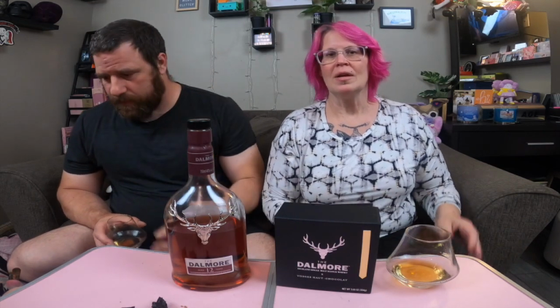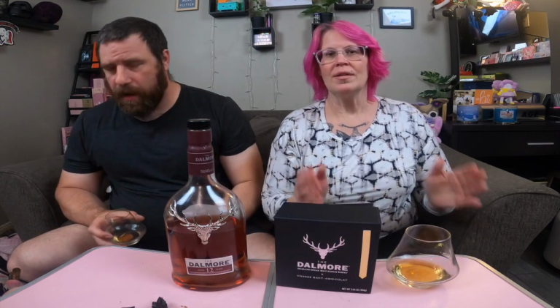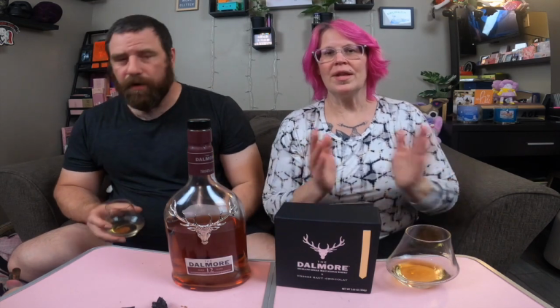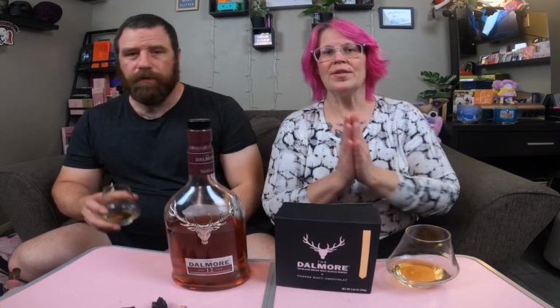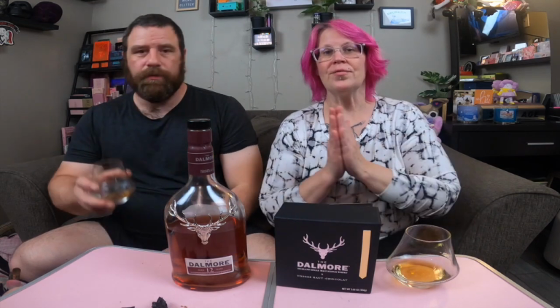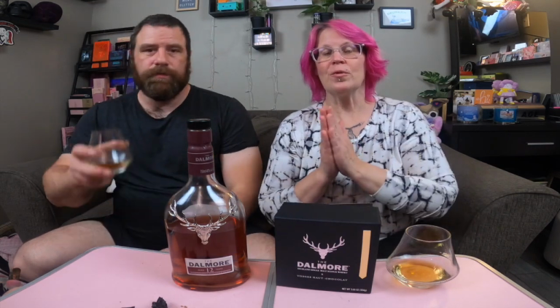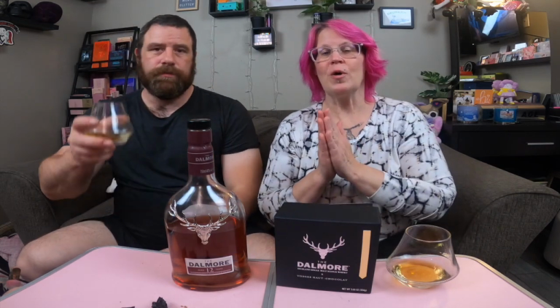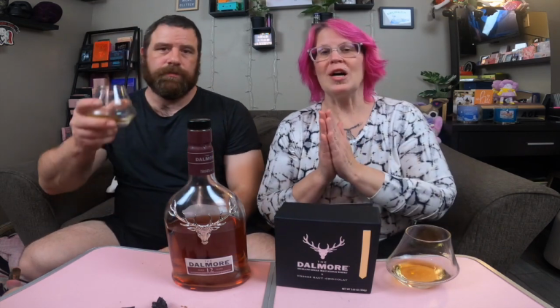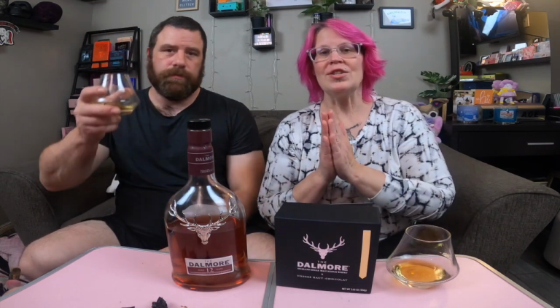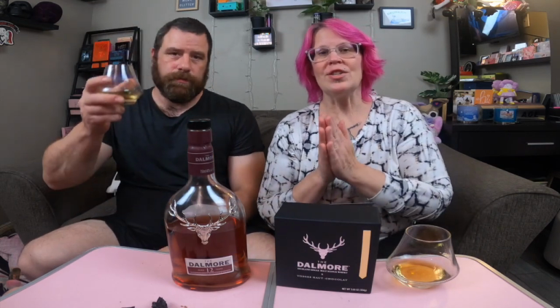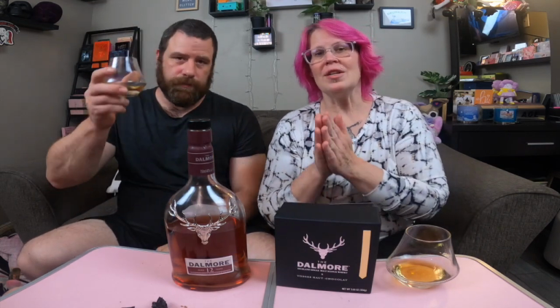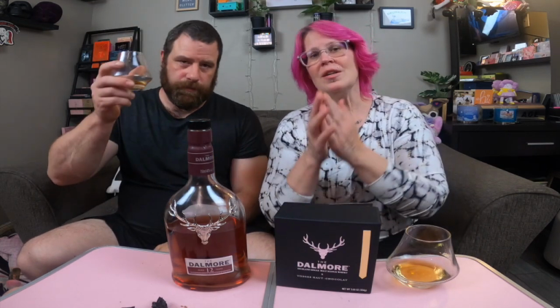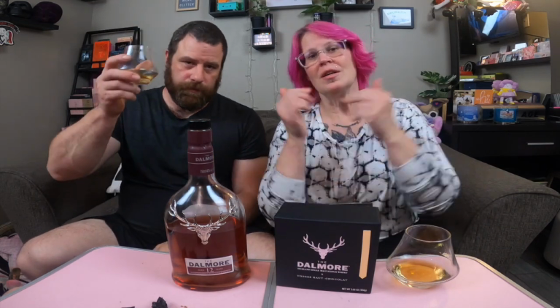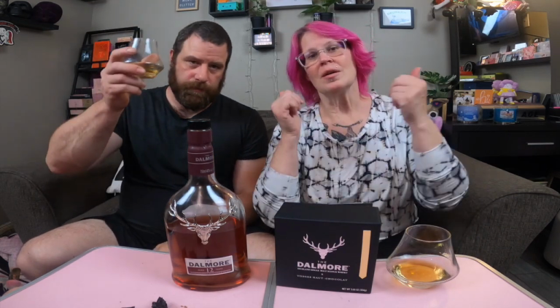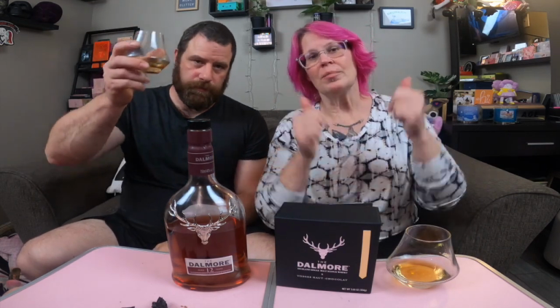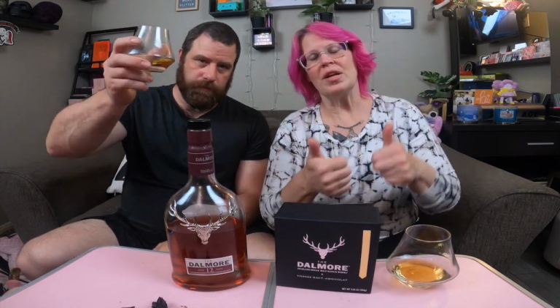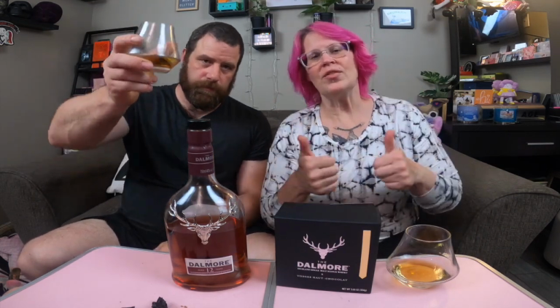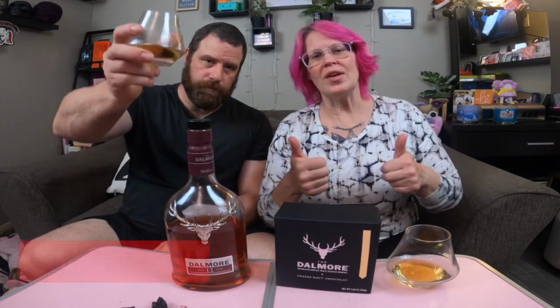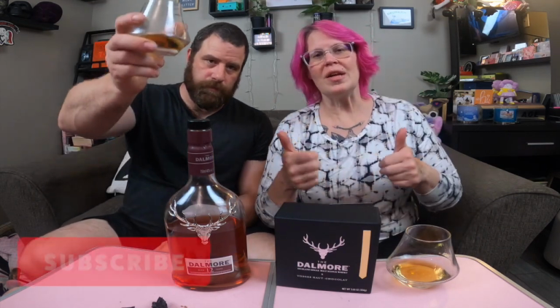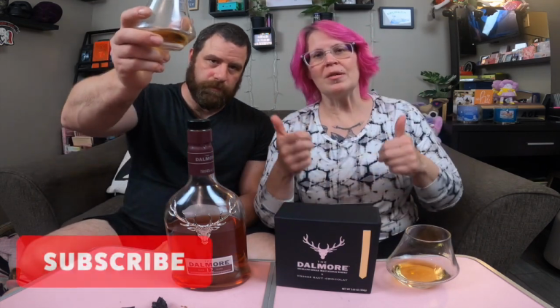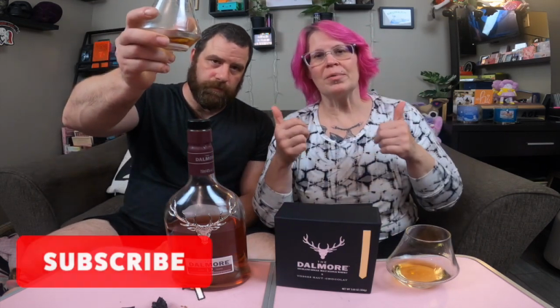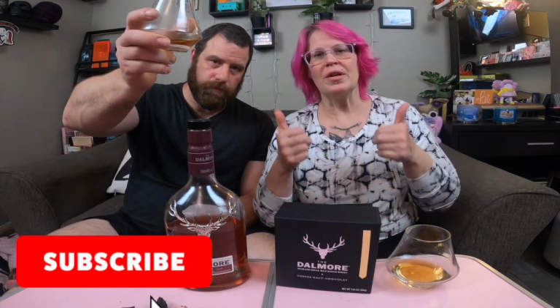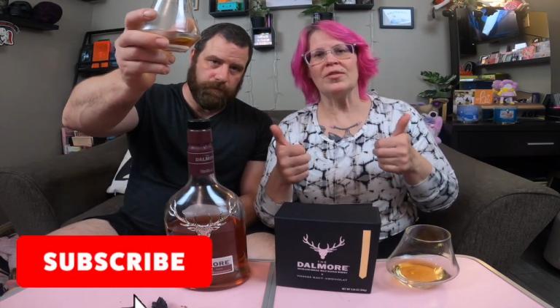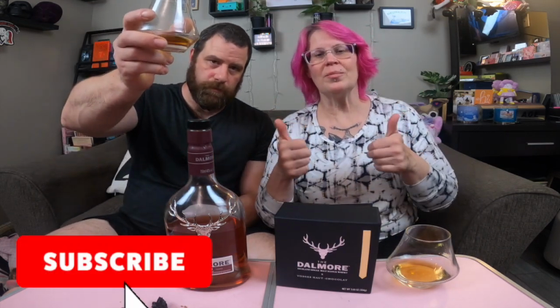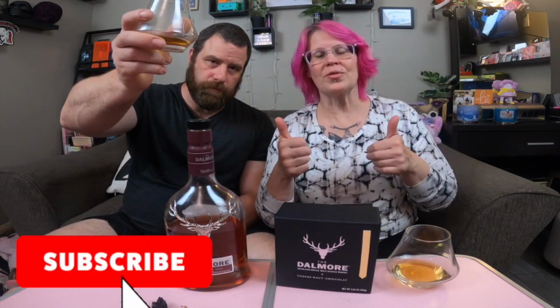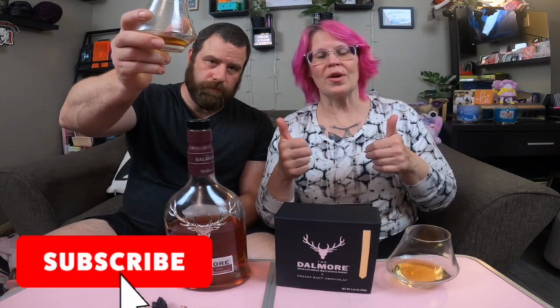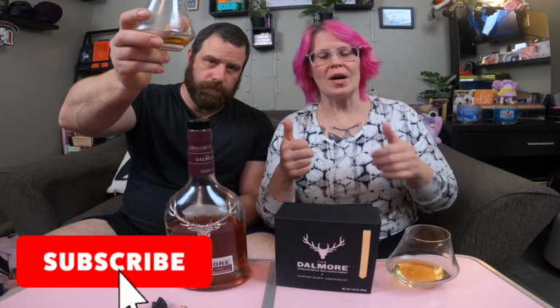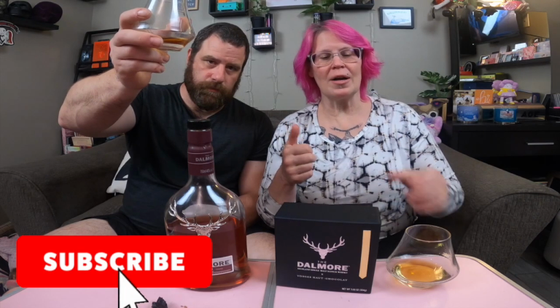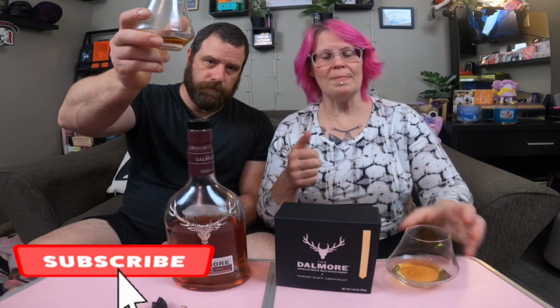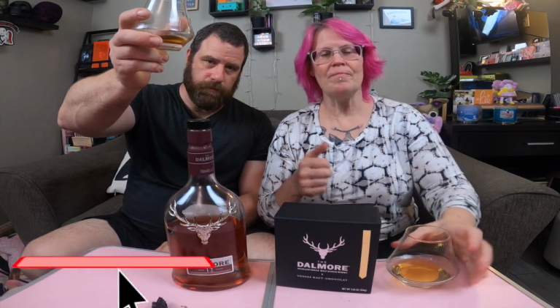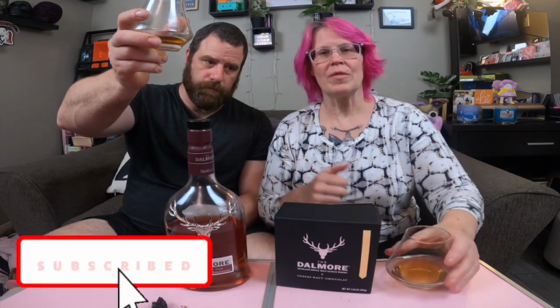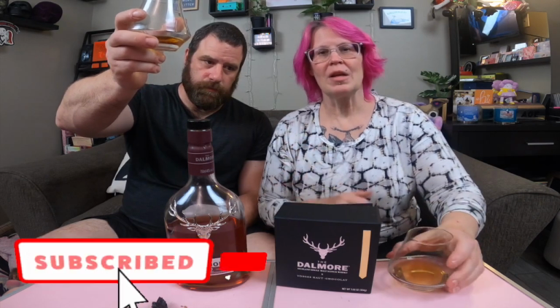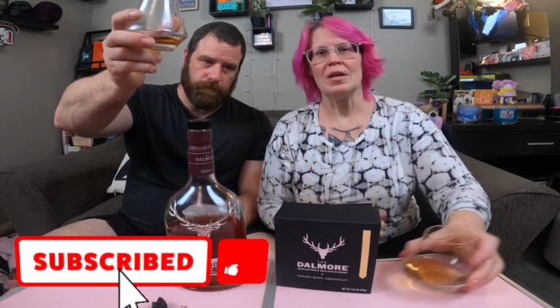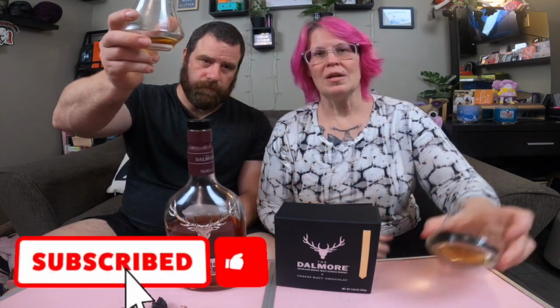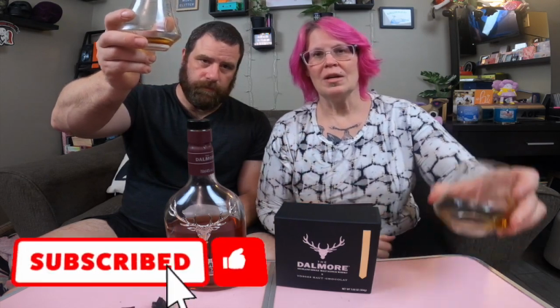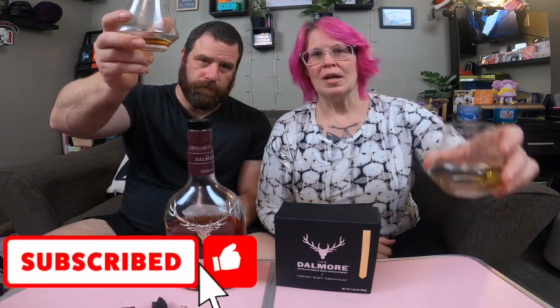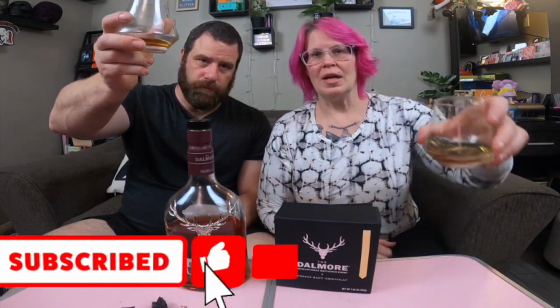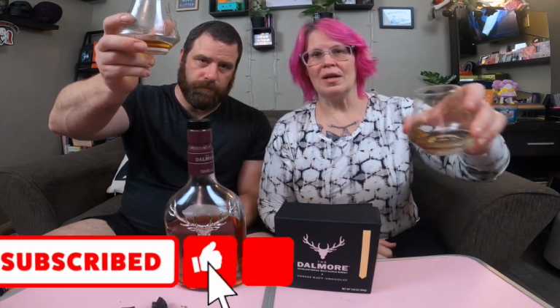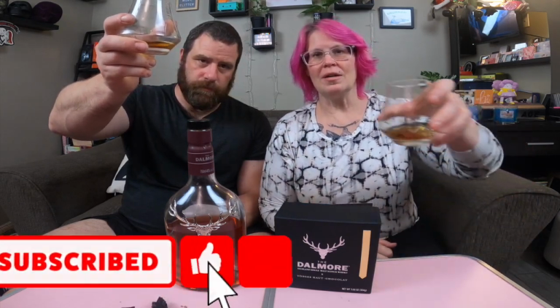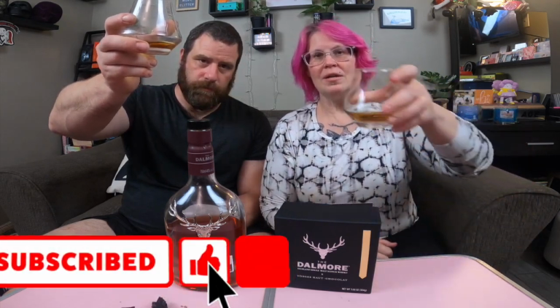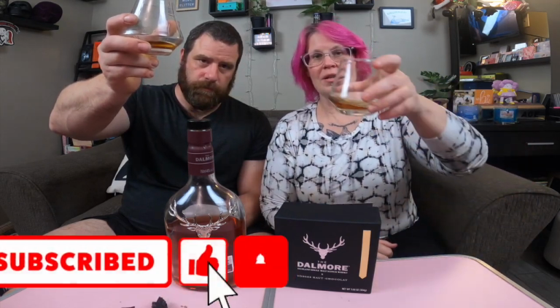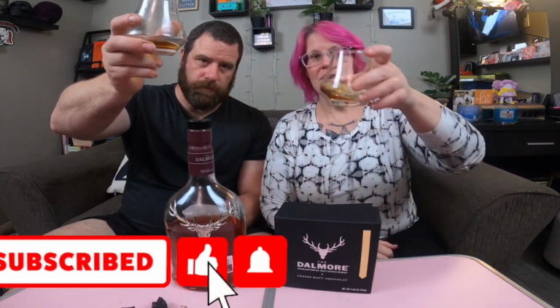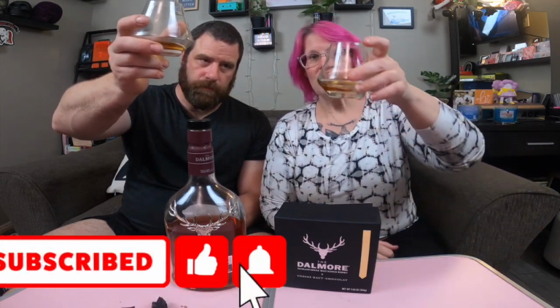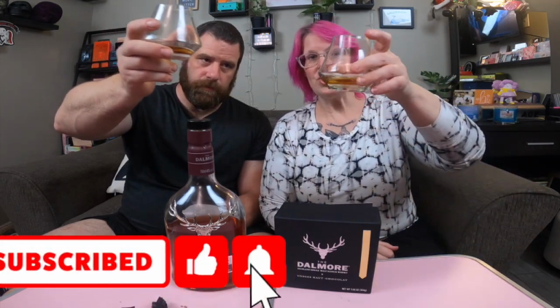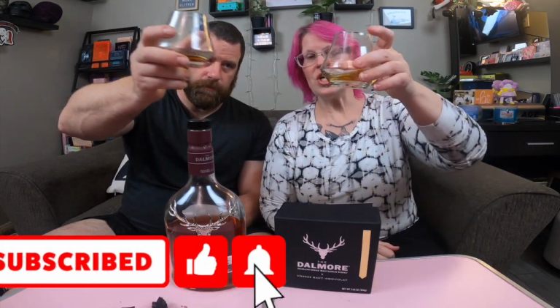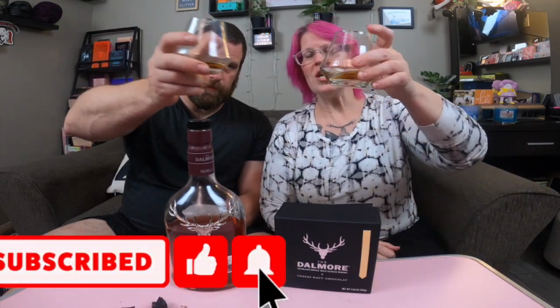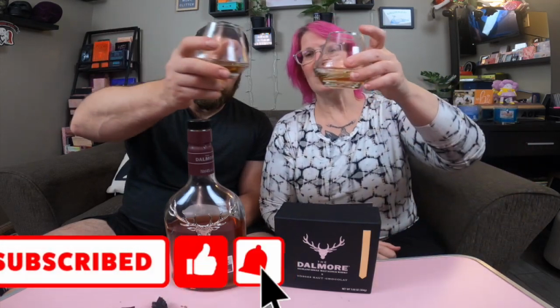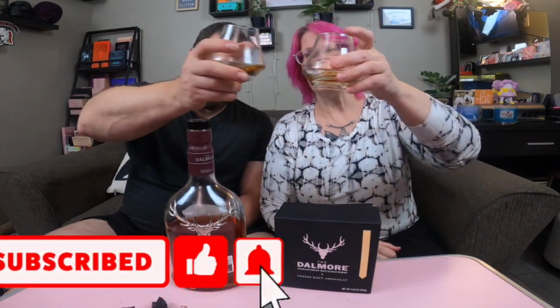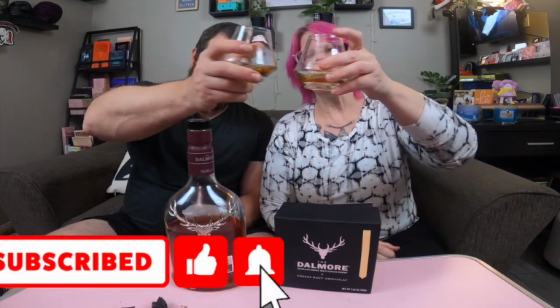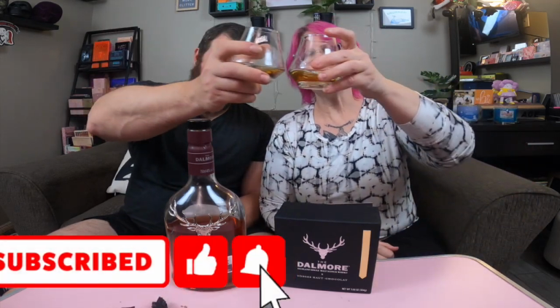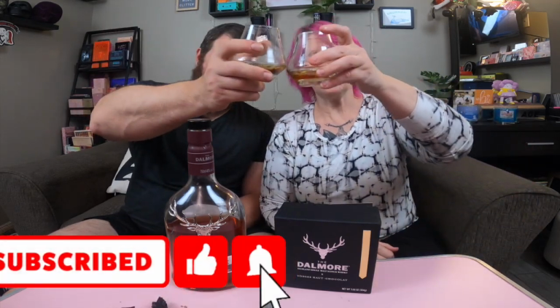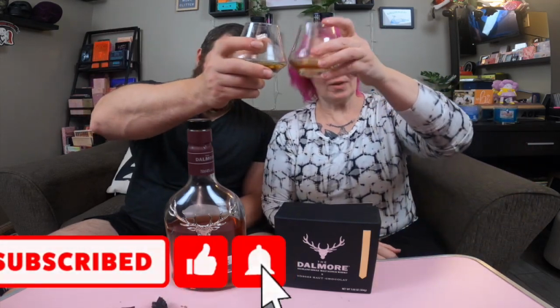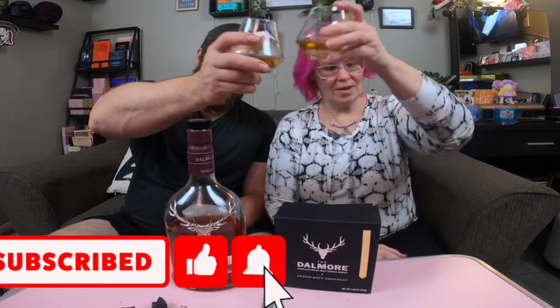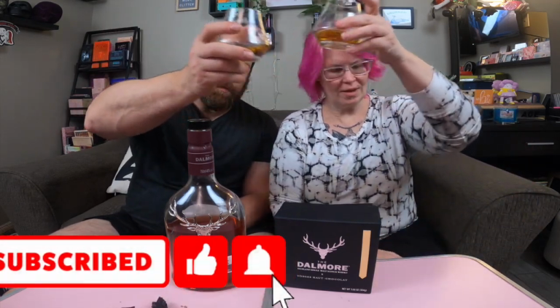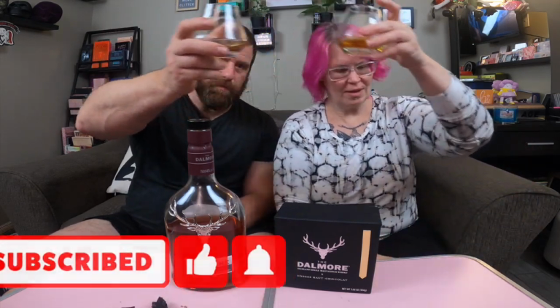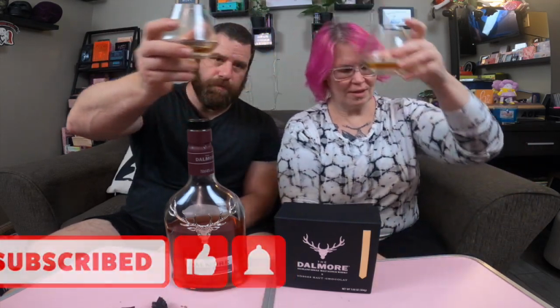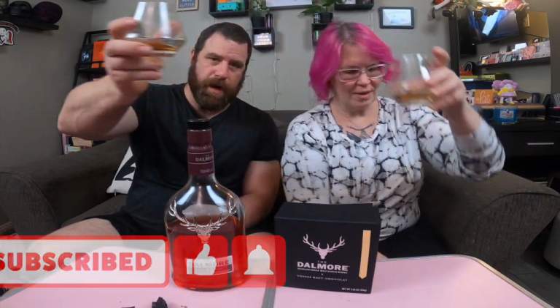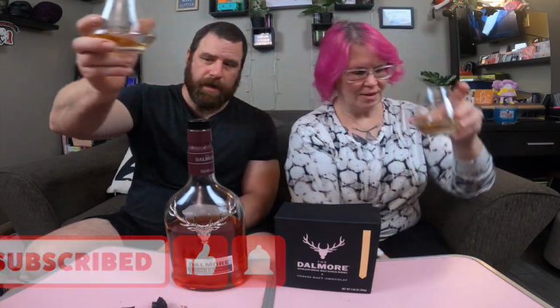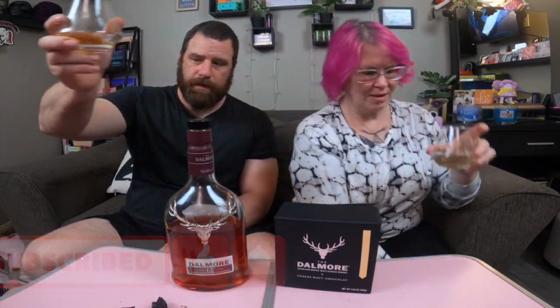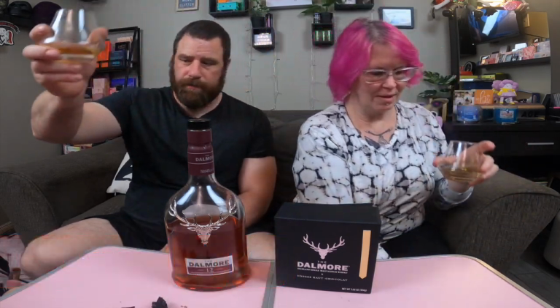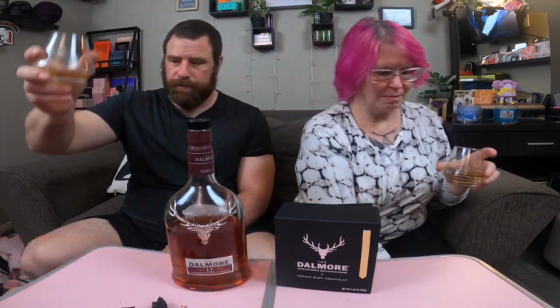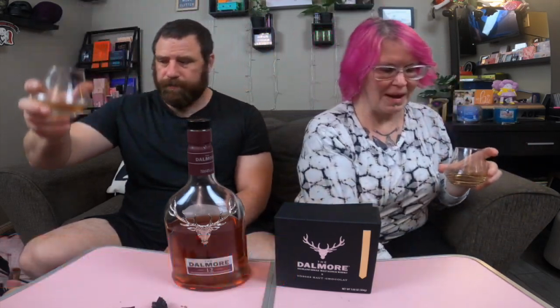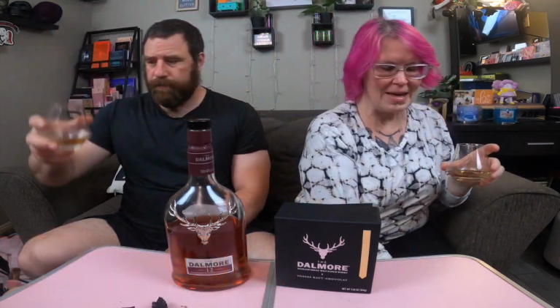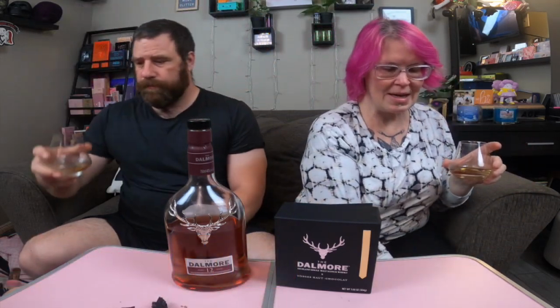Thanks for watching. Please like, please subscribe, and cheers. Bye!